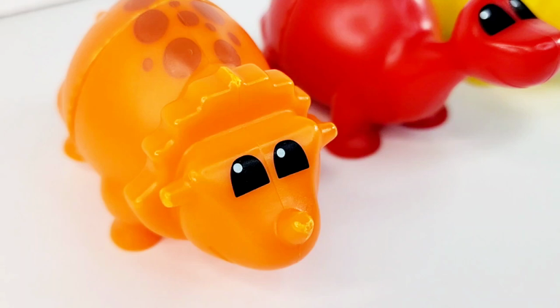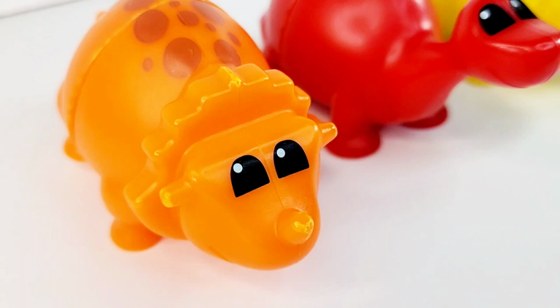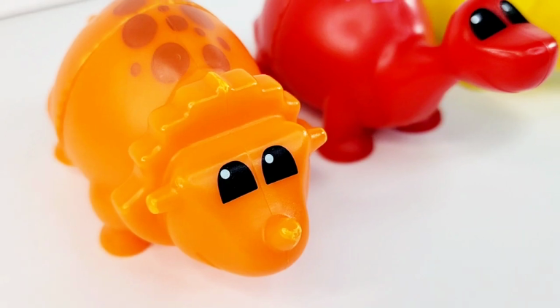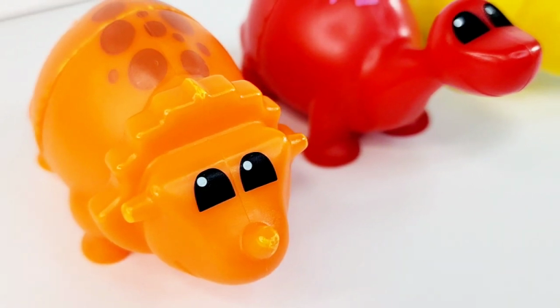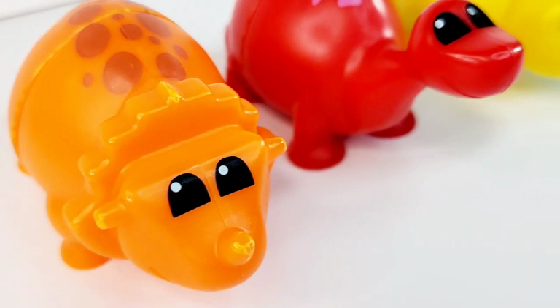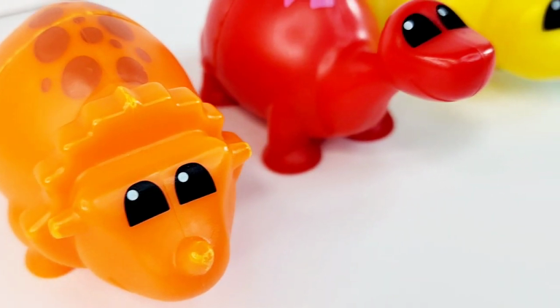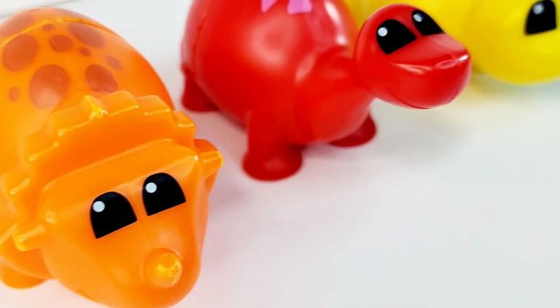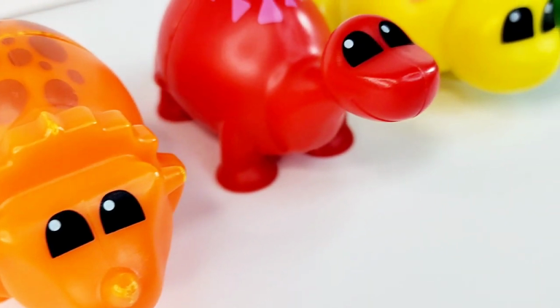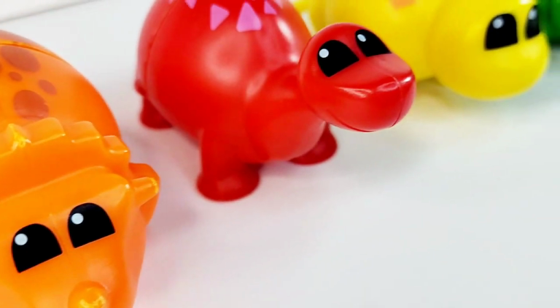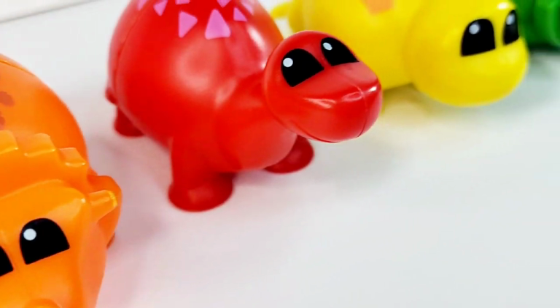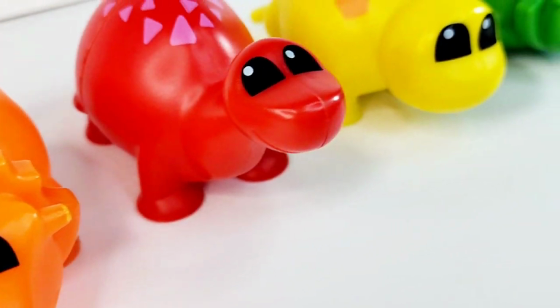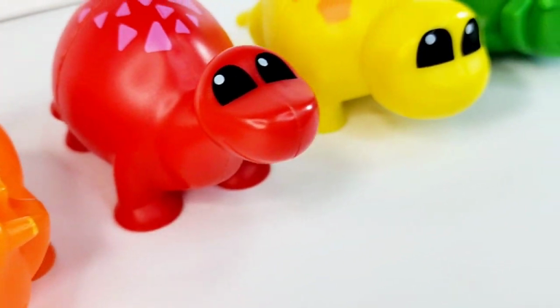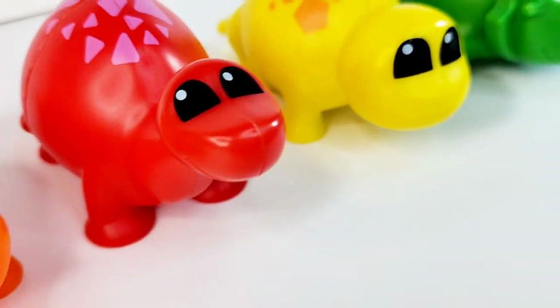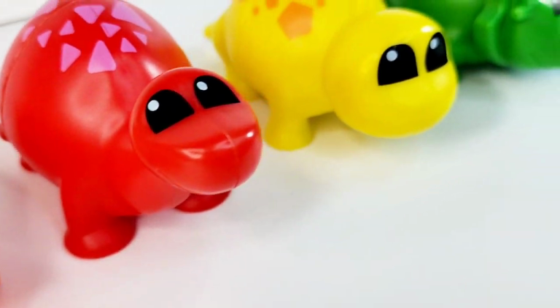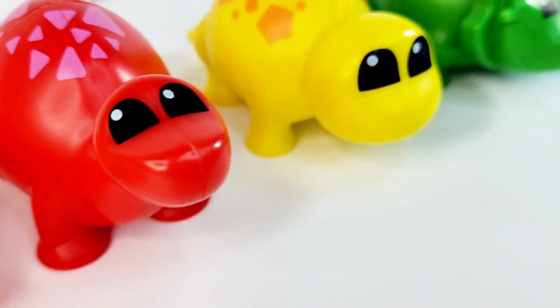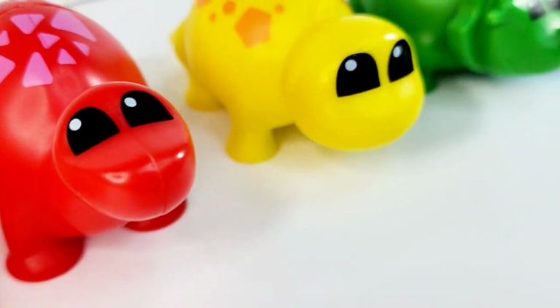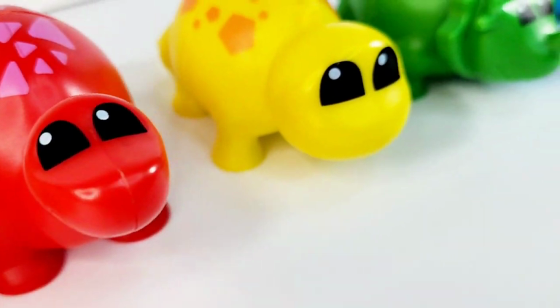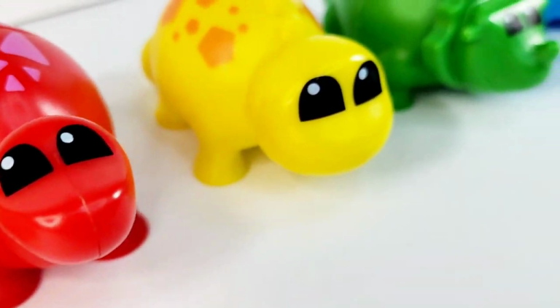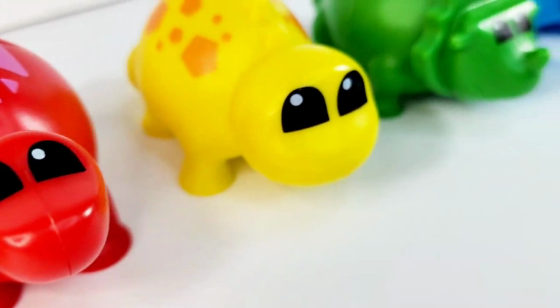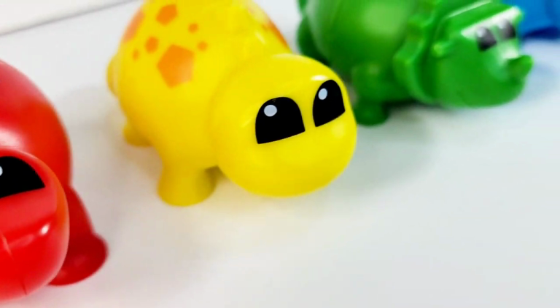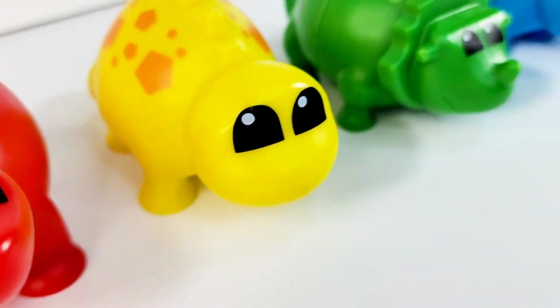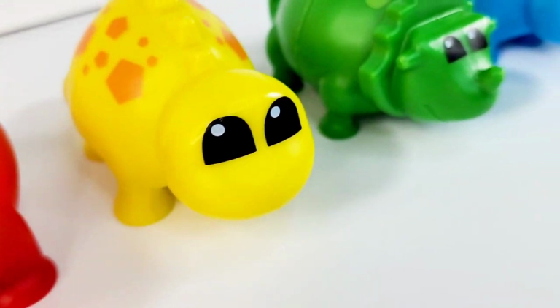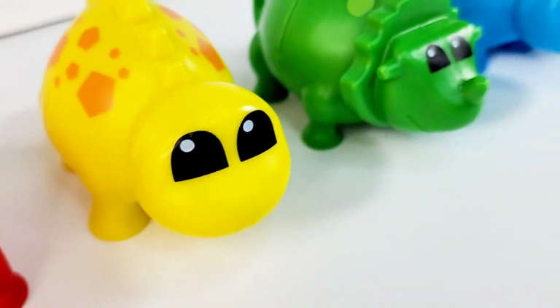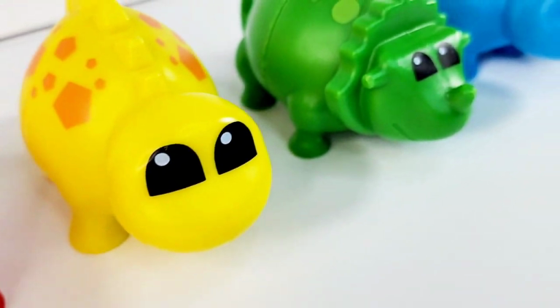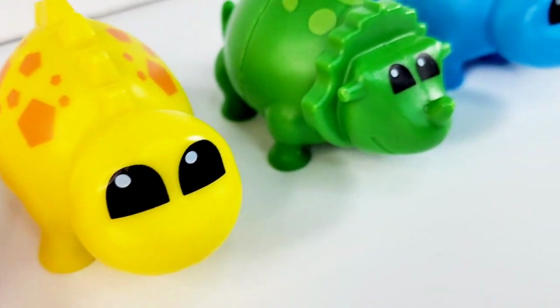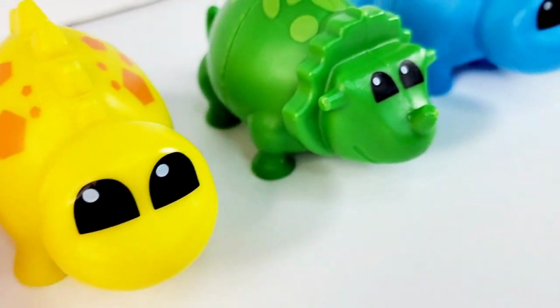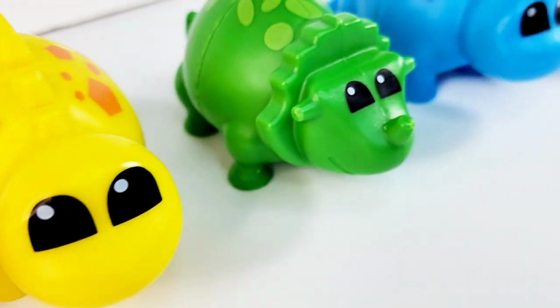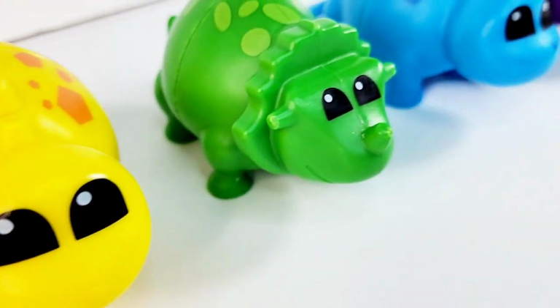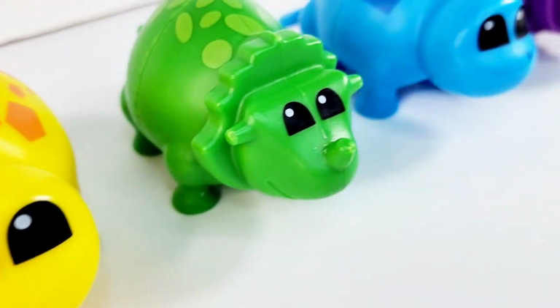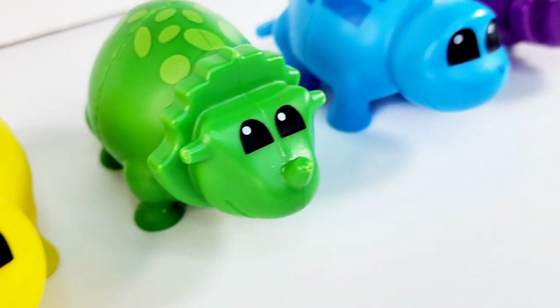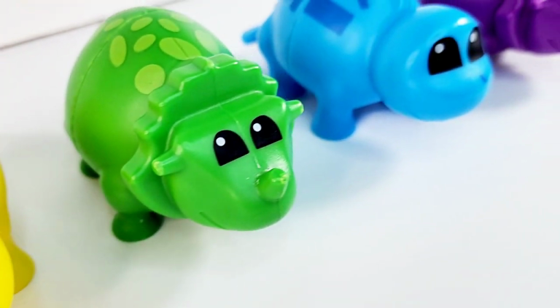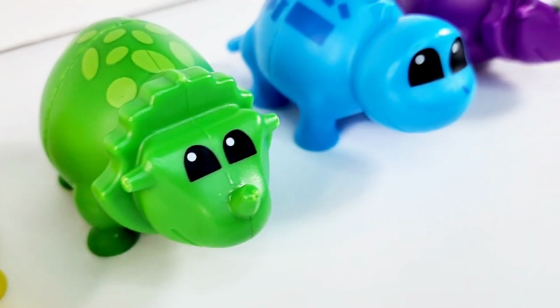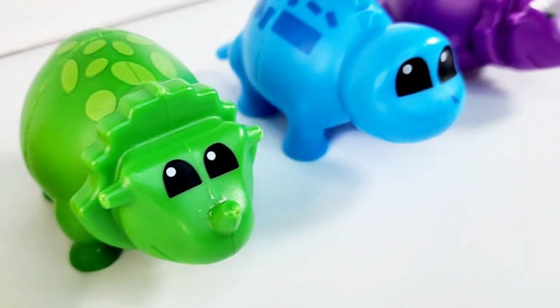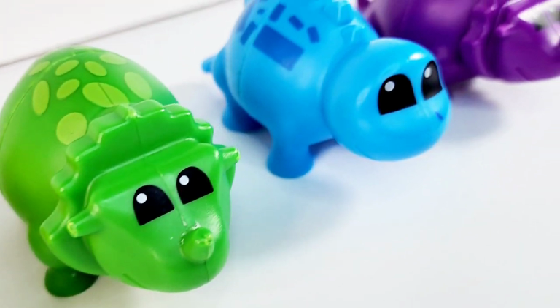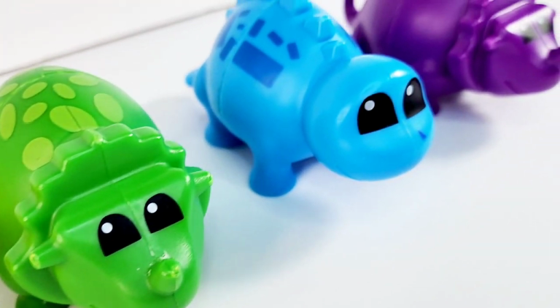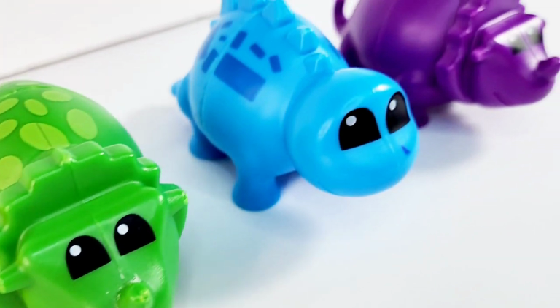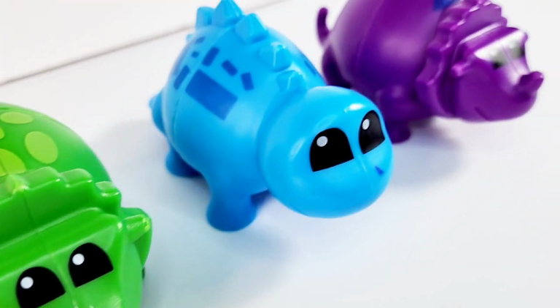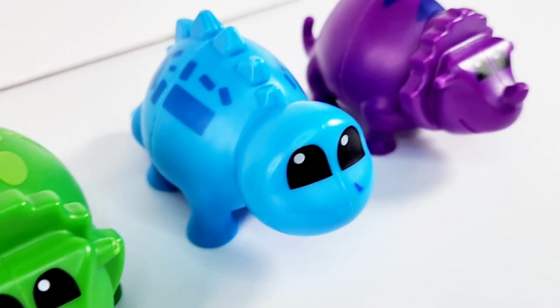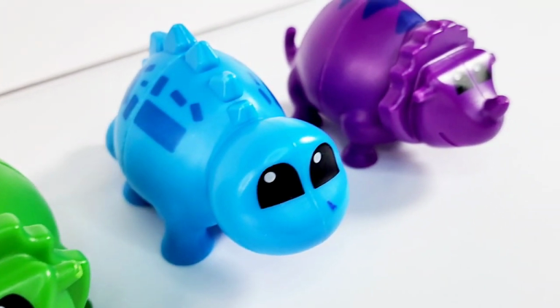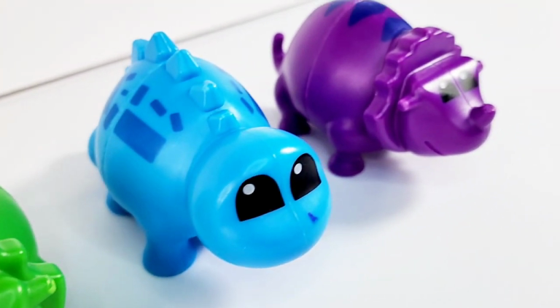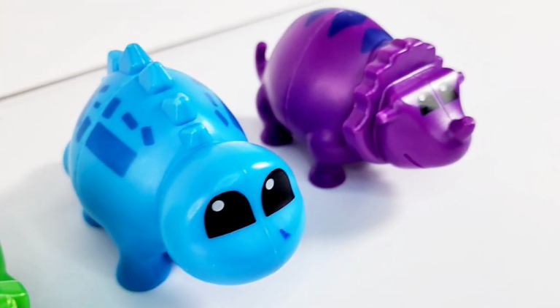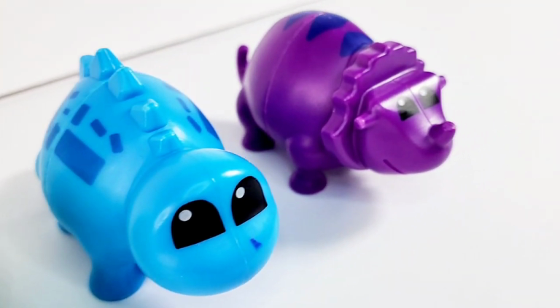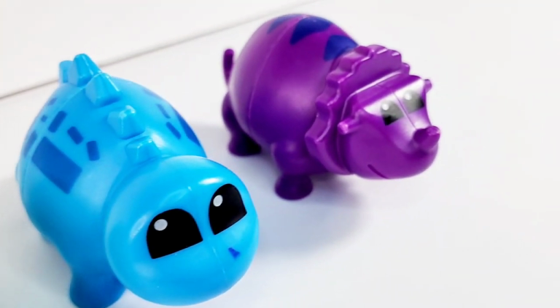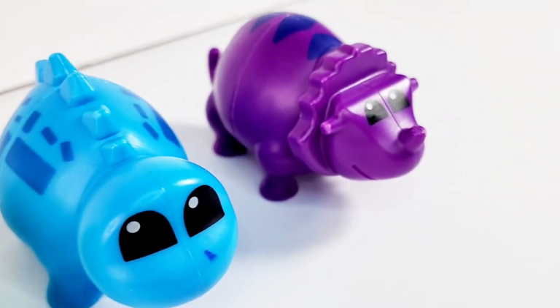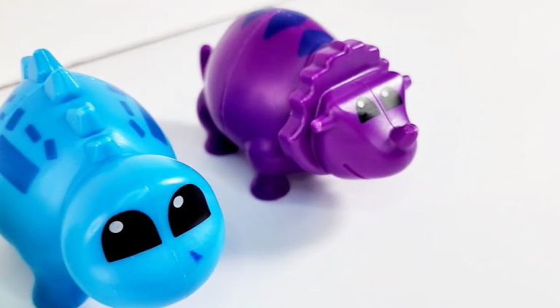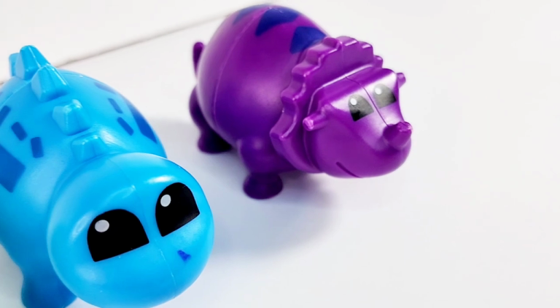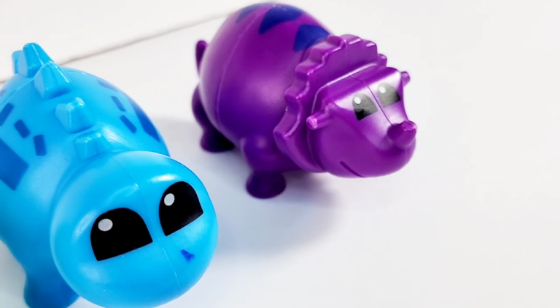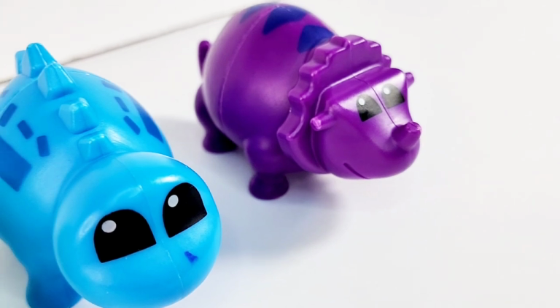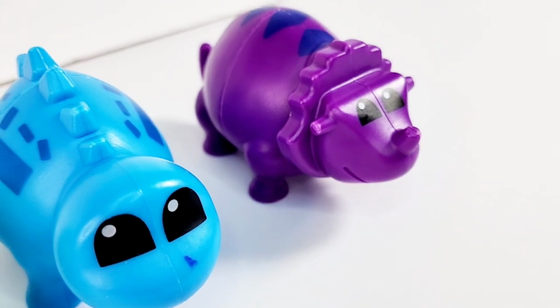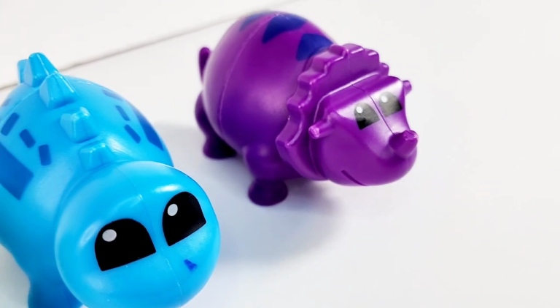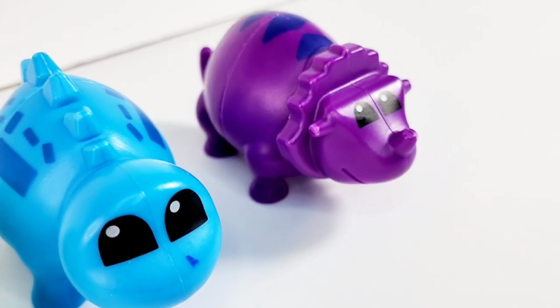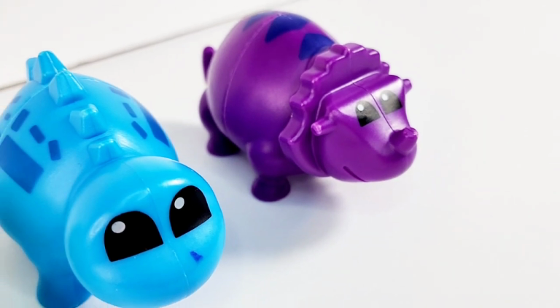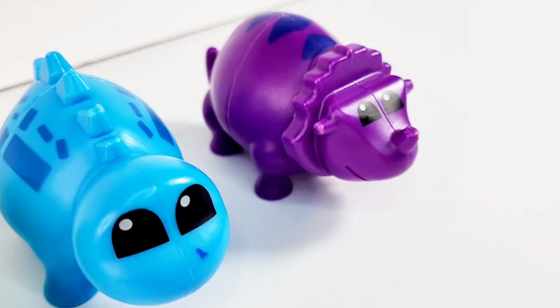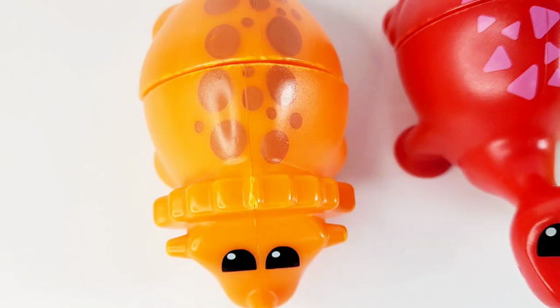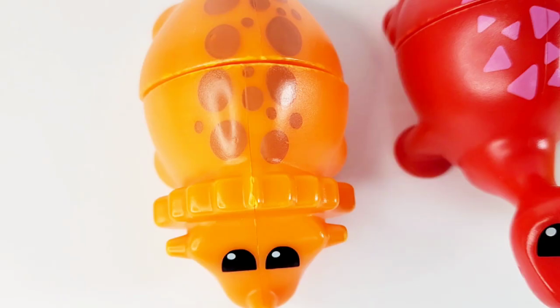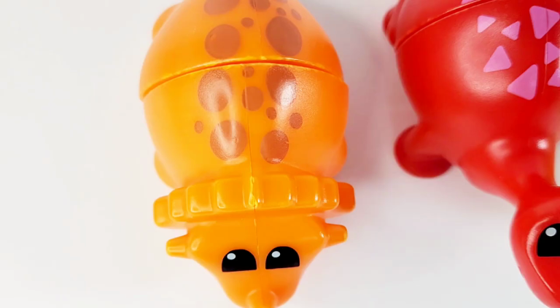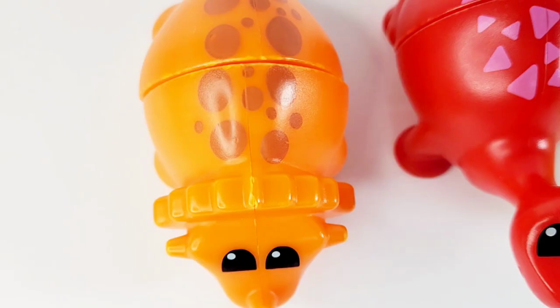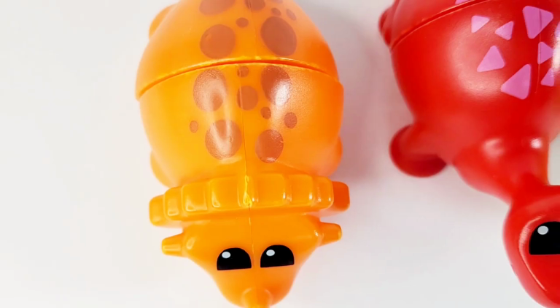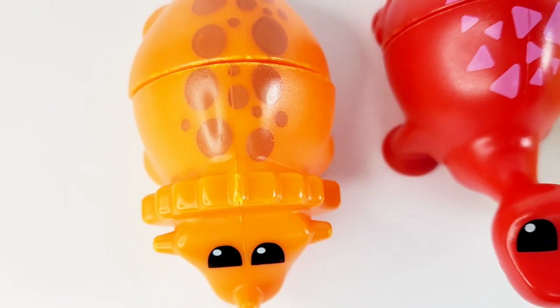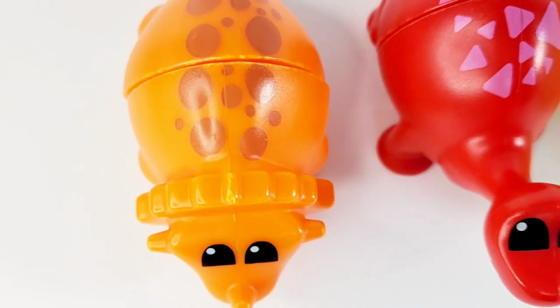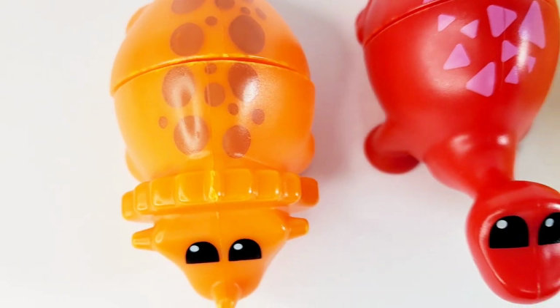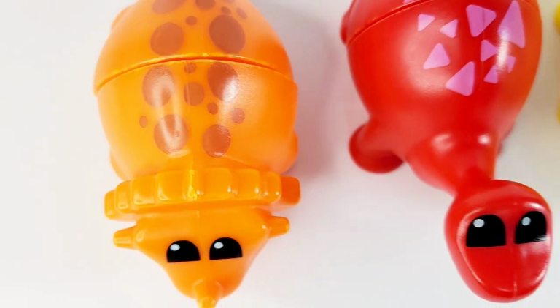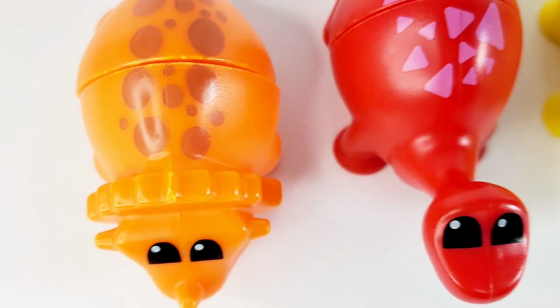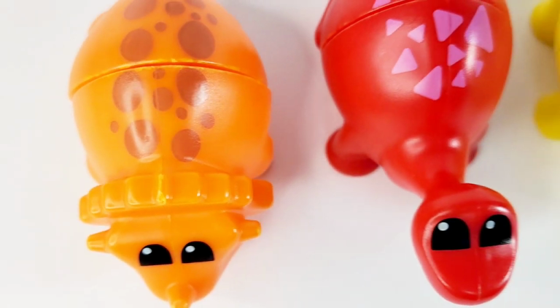Hi, kids. Welcome. Today we're going to learn some colors with these cute little dinosaurs. Are you ready?